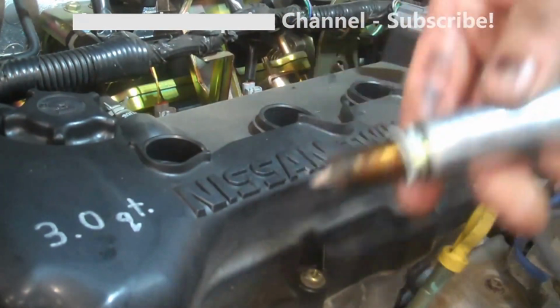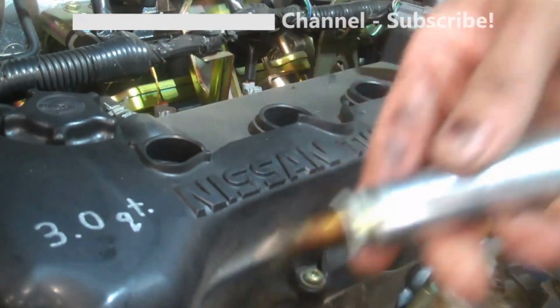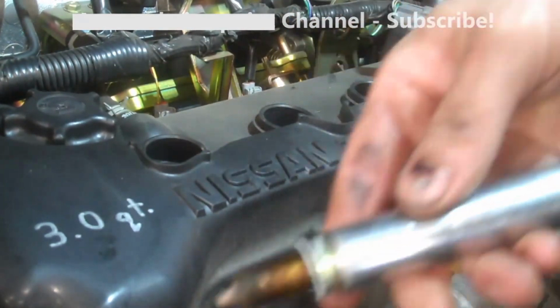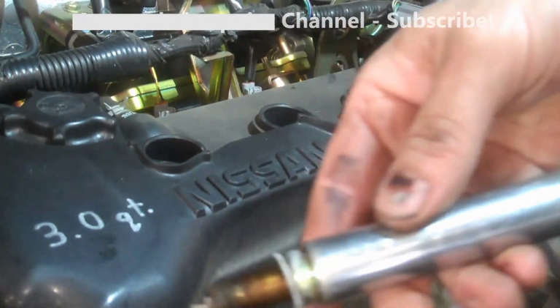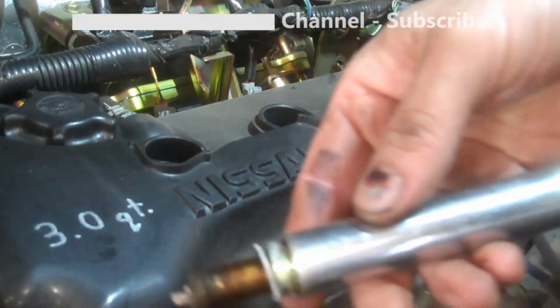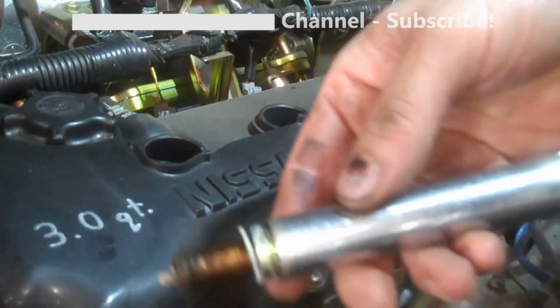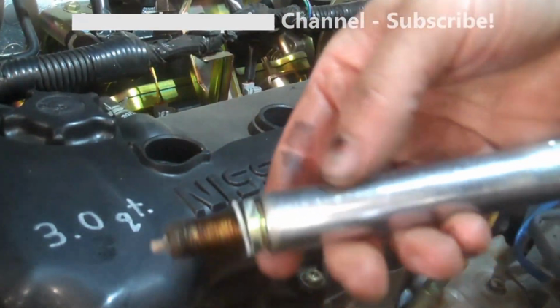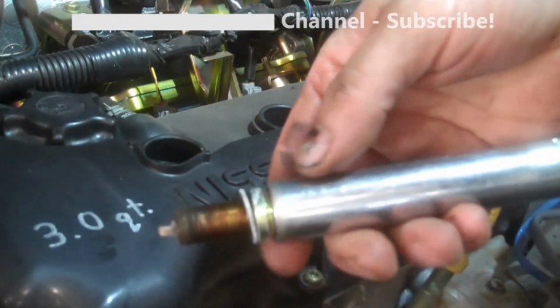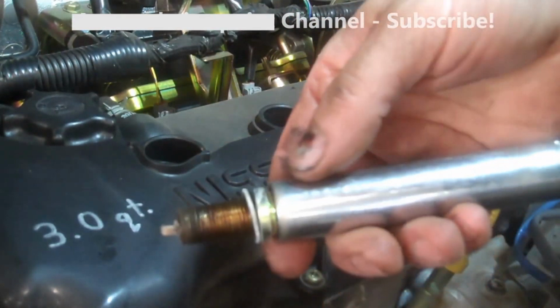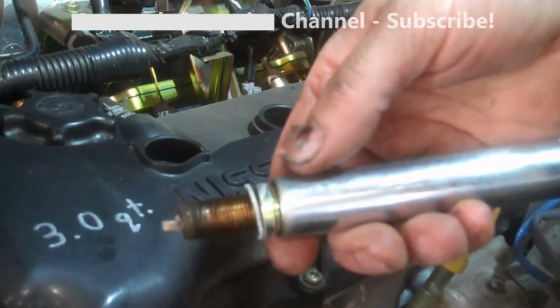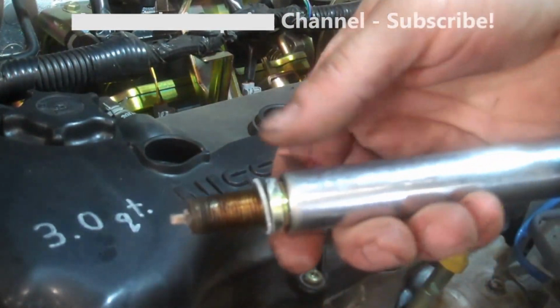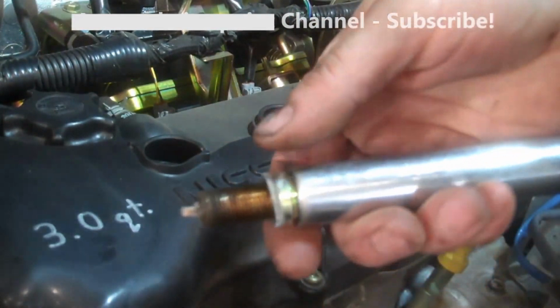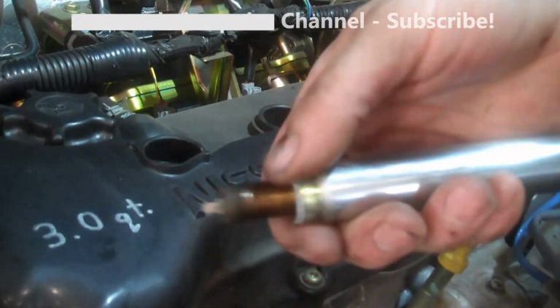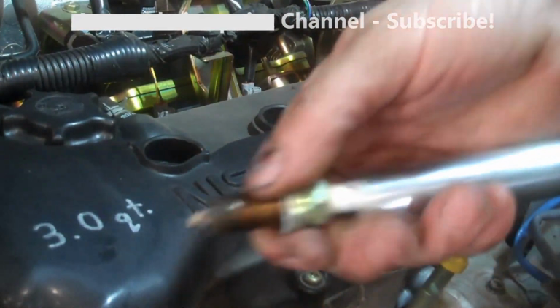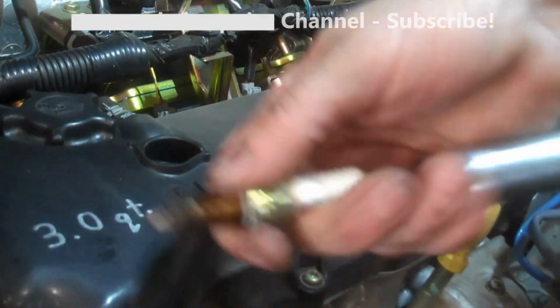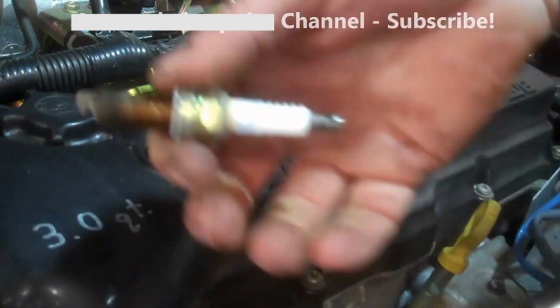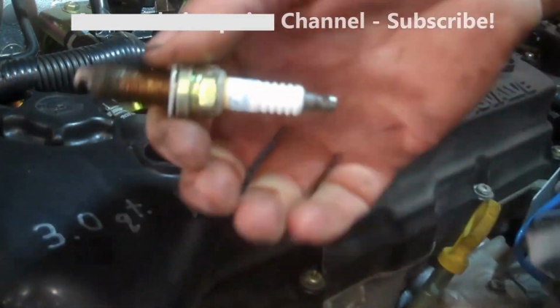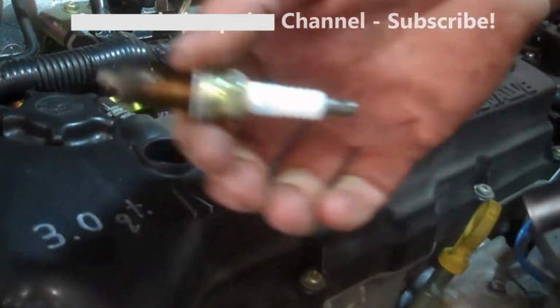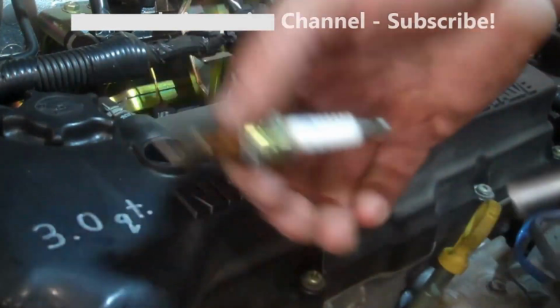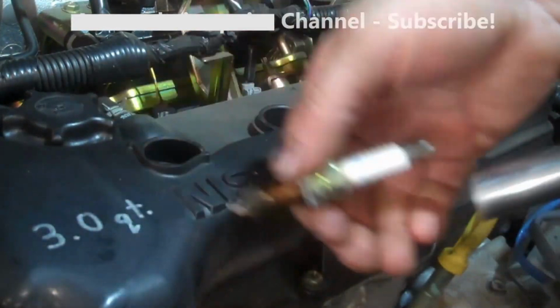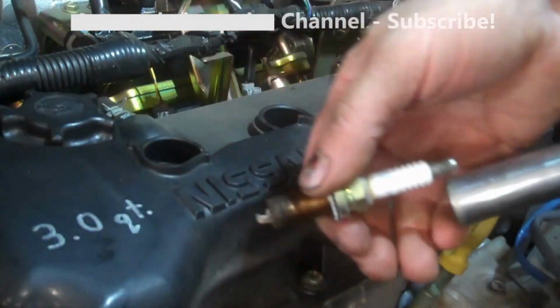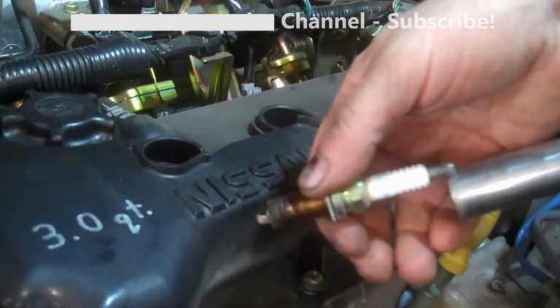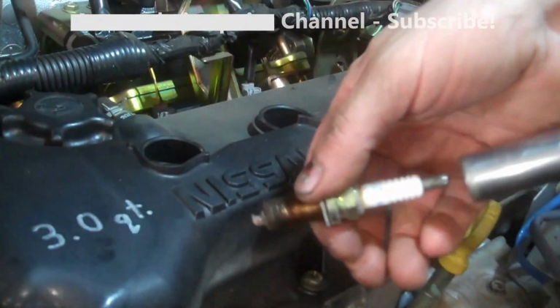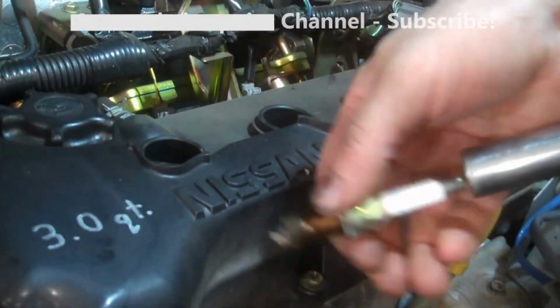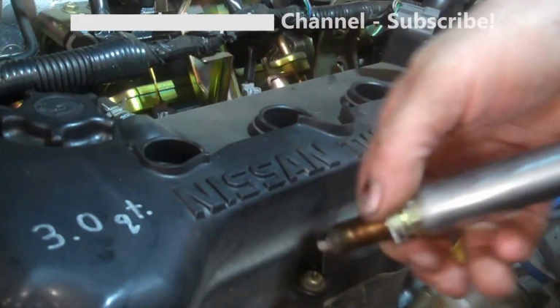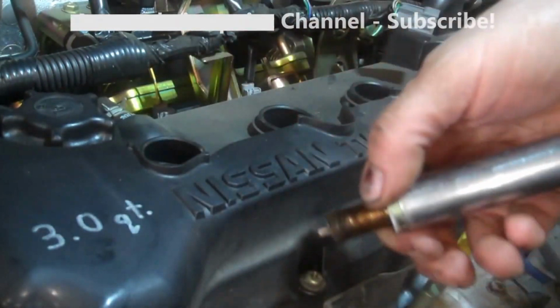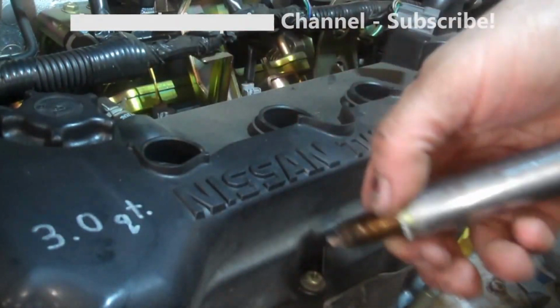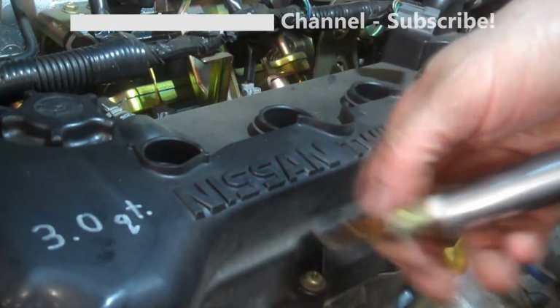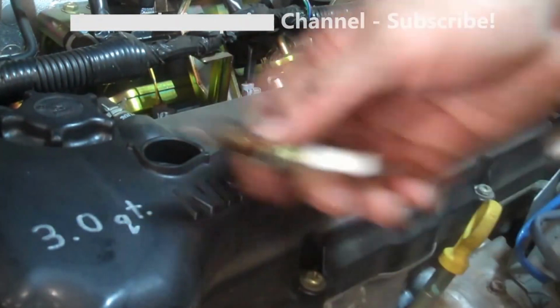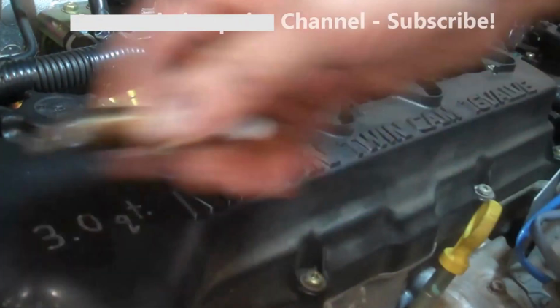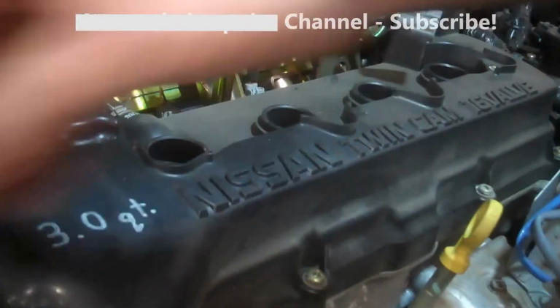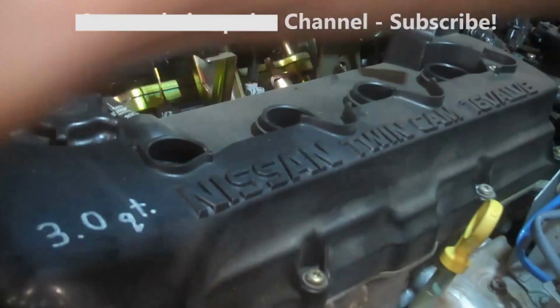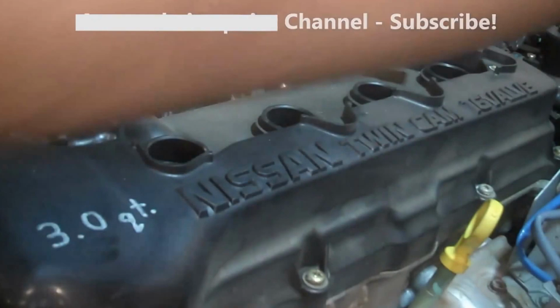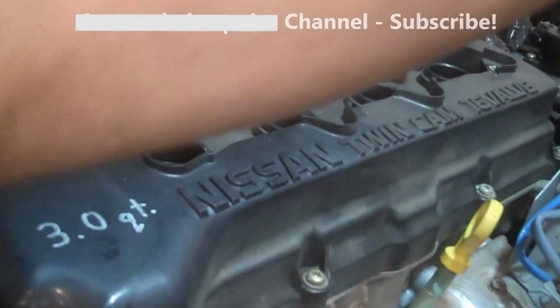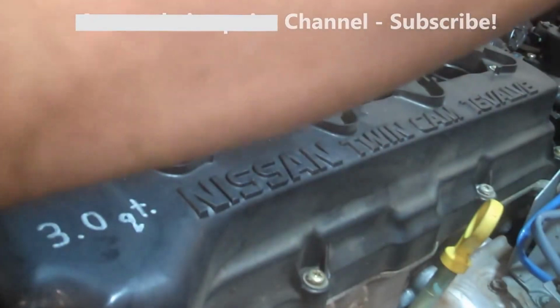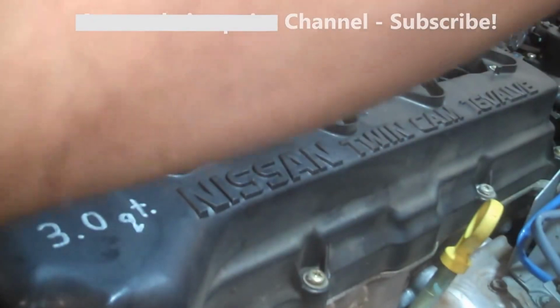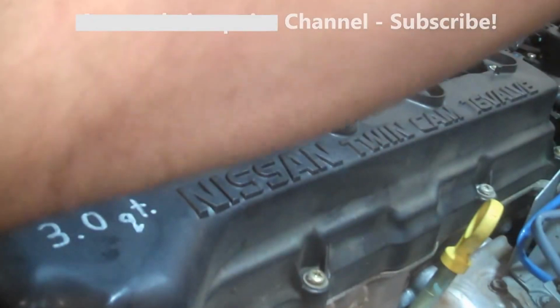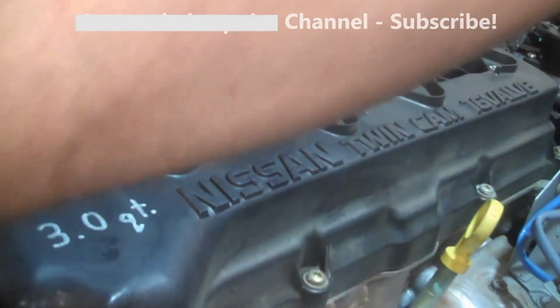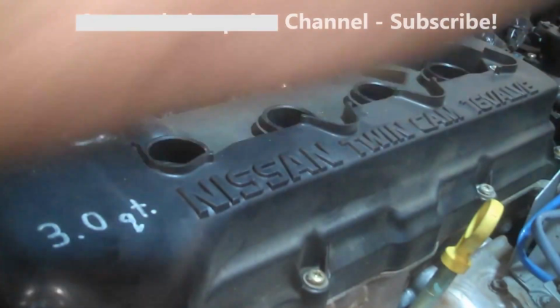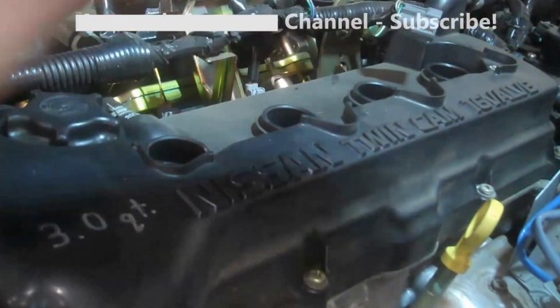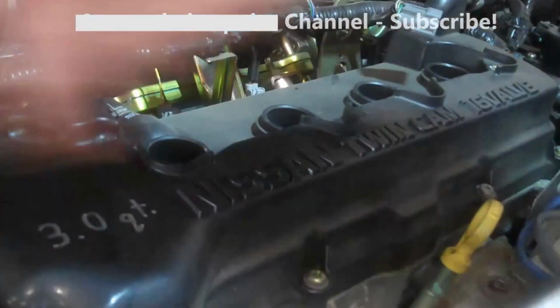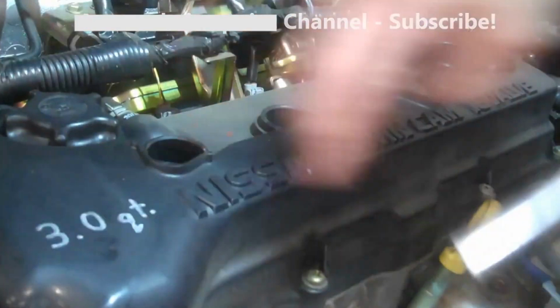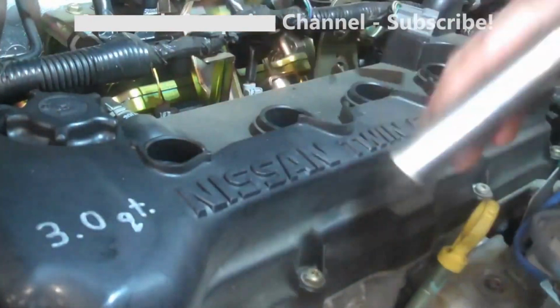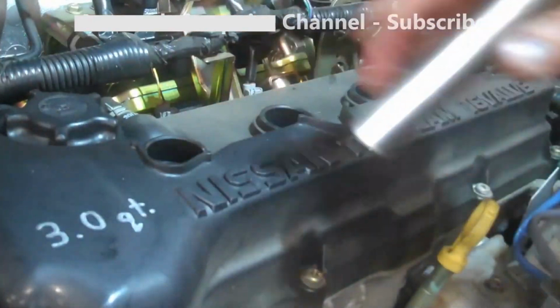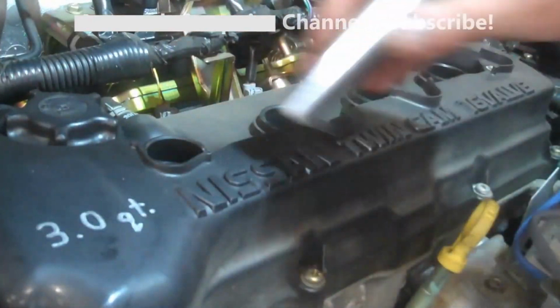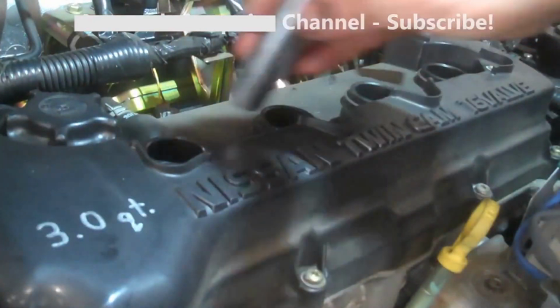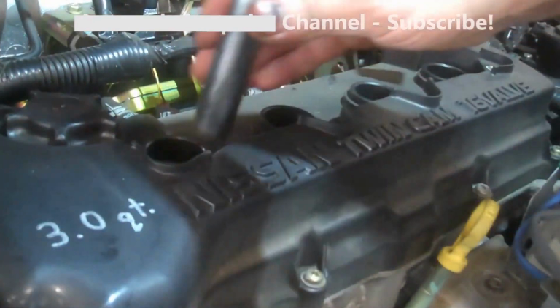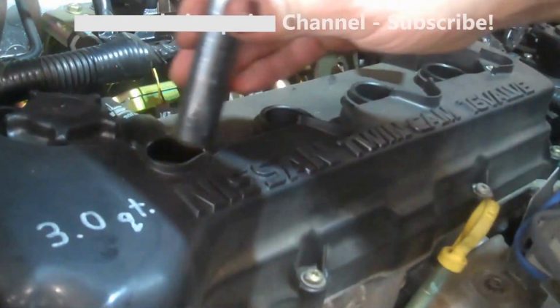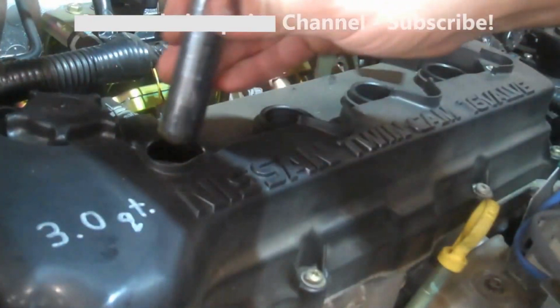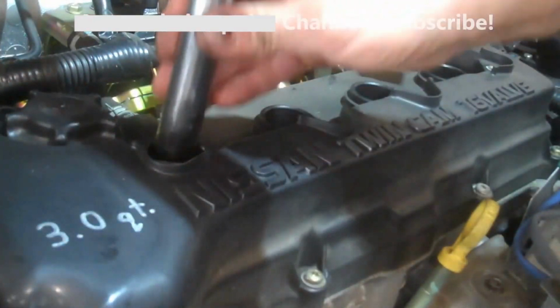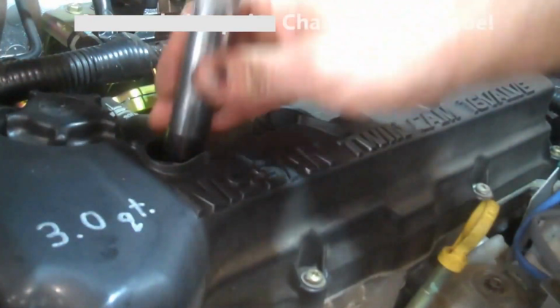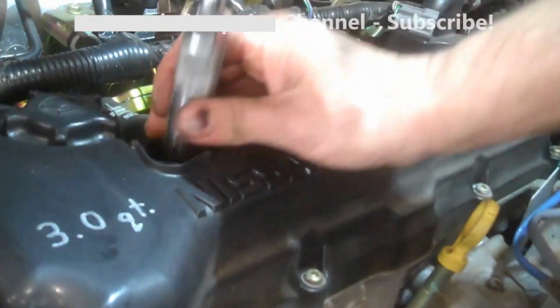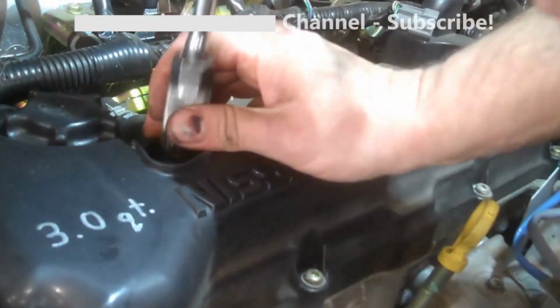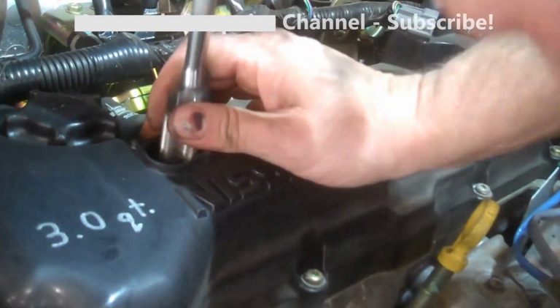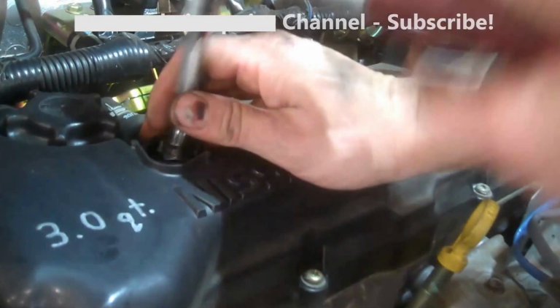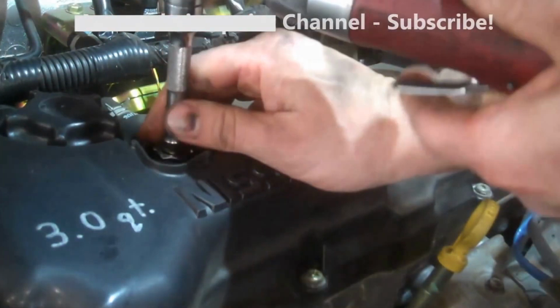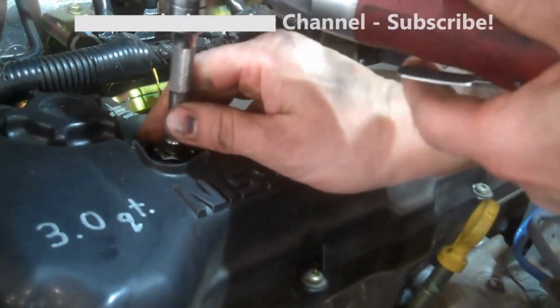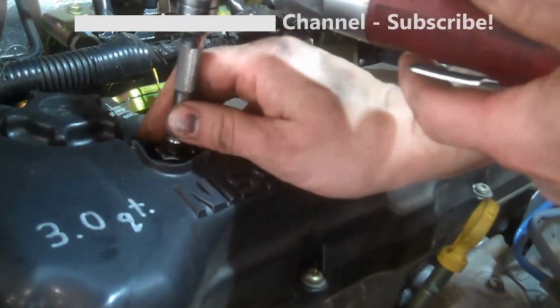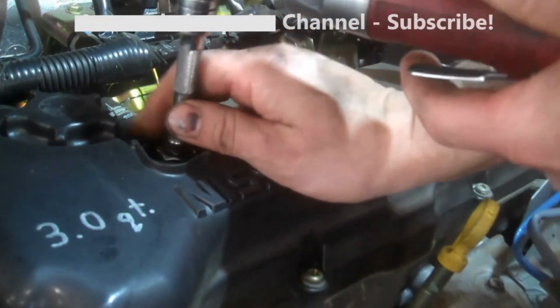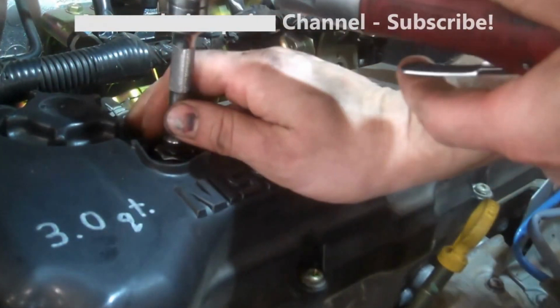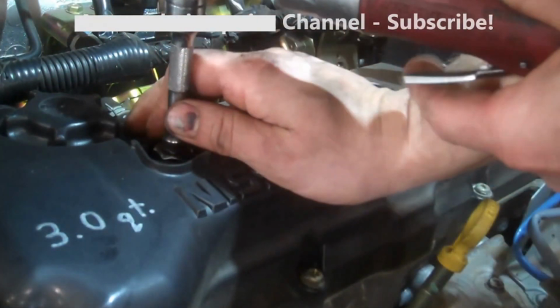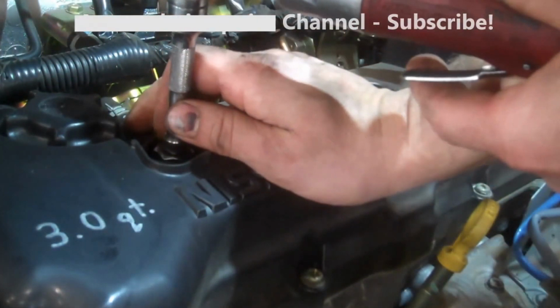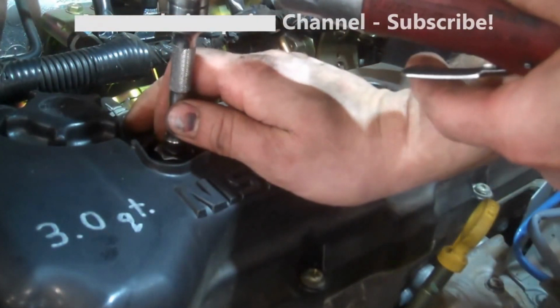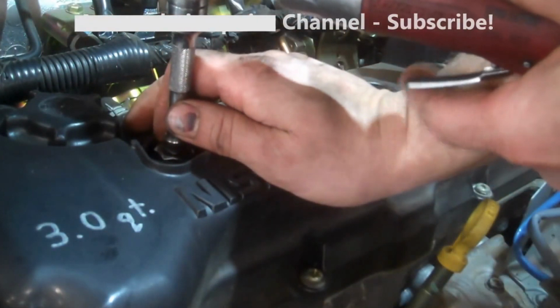The spark plug socket holds the plug in there nice — stays in place. A regular 5/8 socket won't do that.